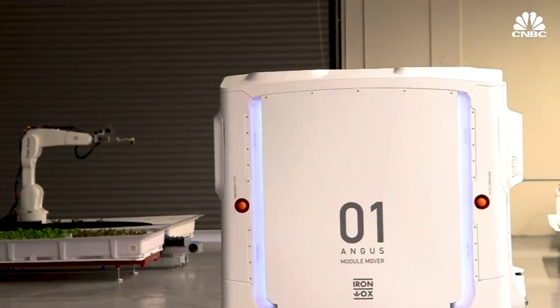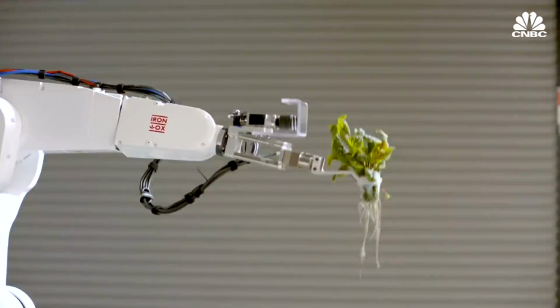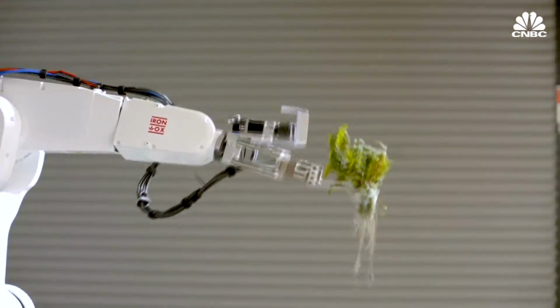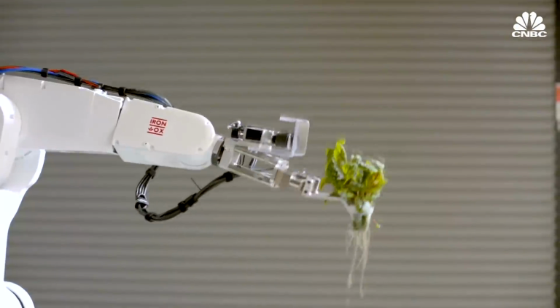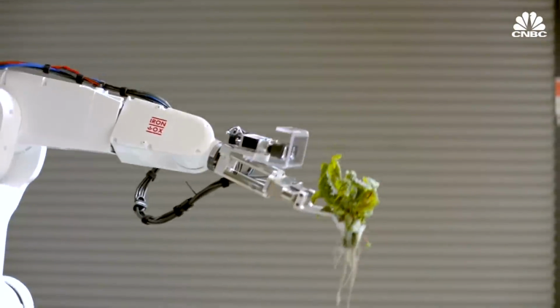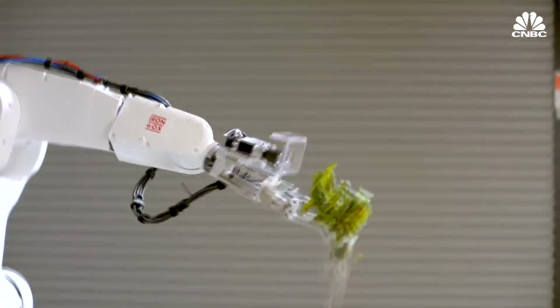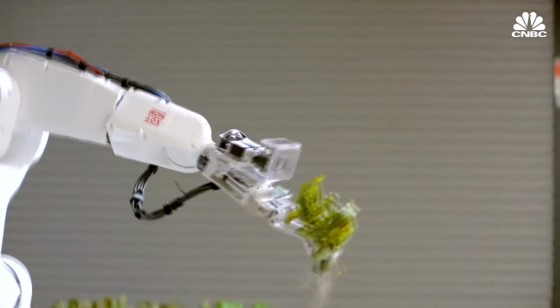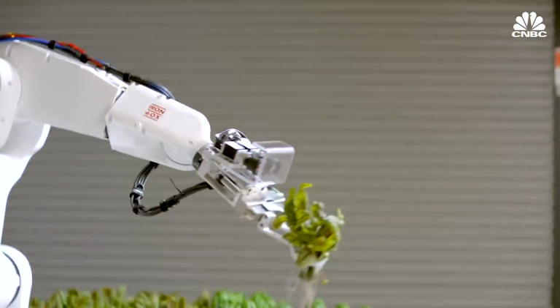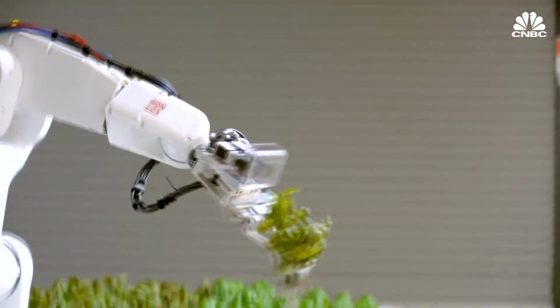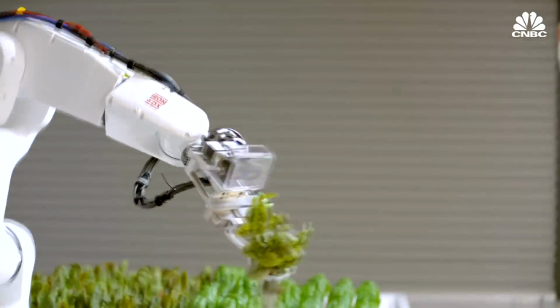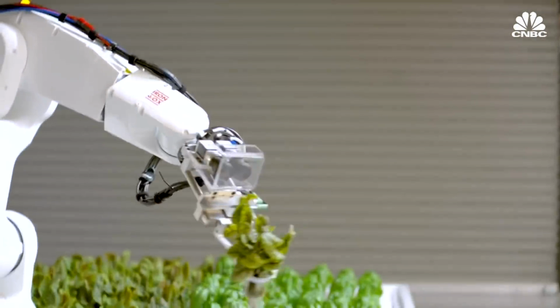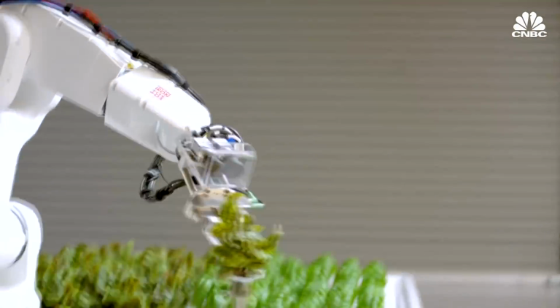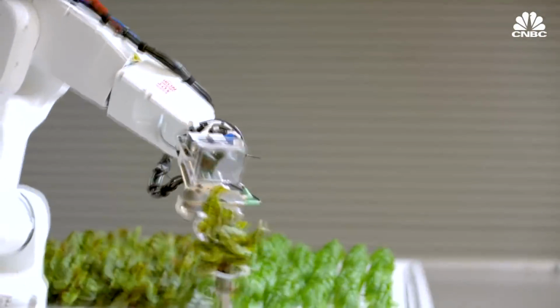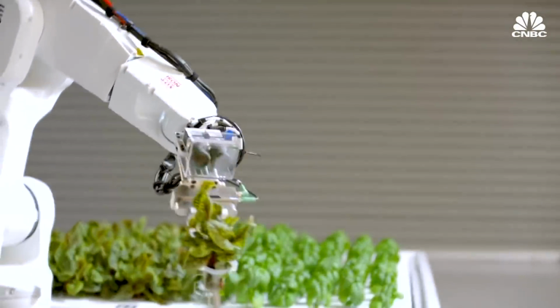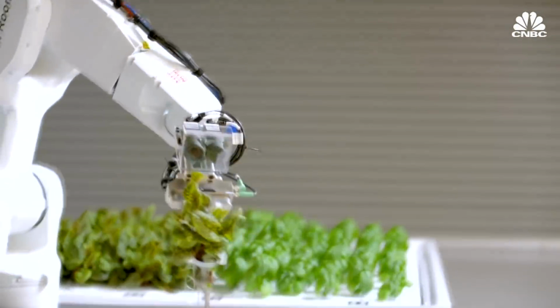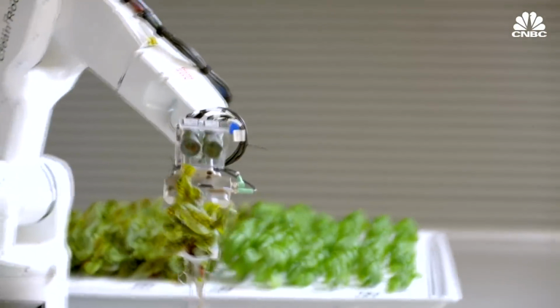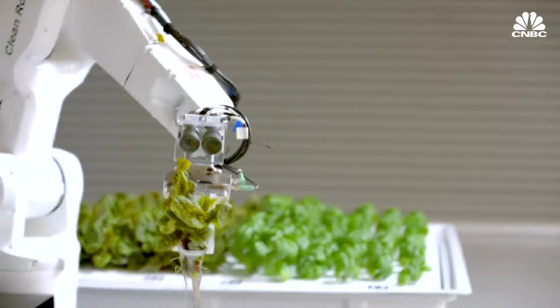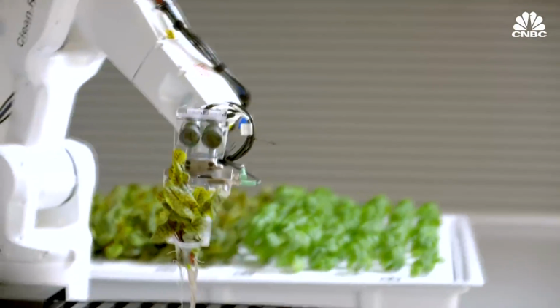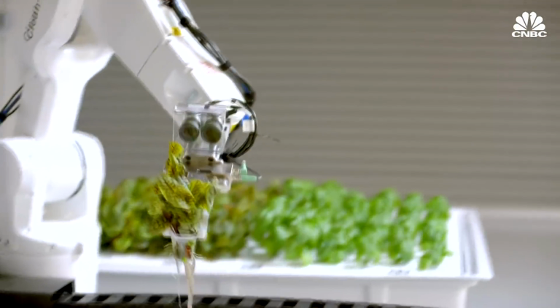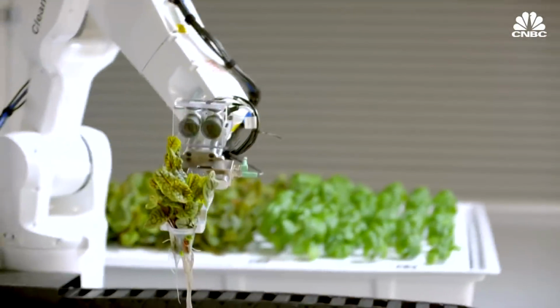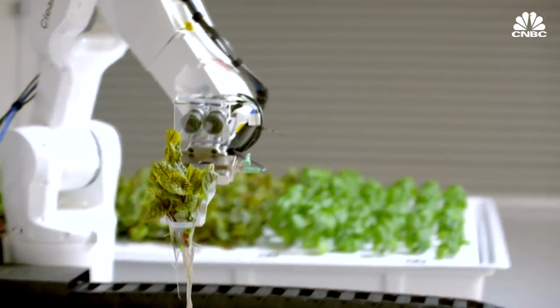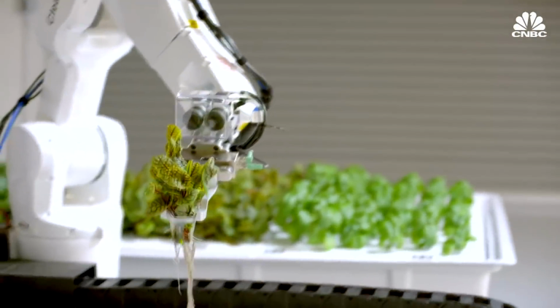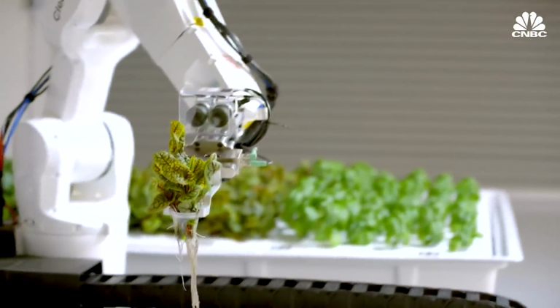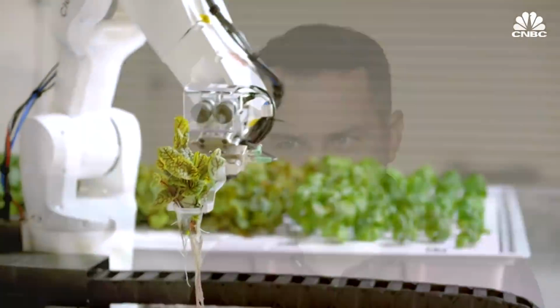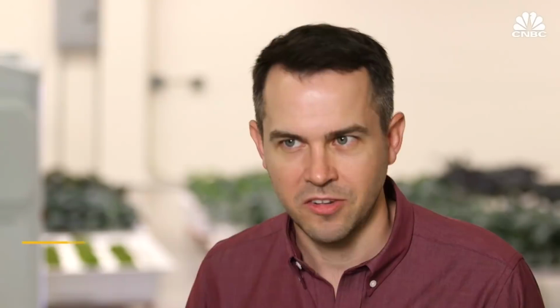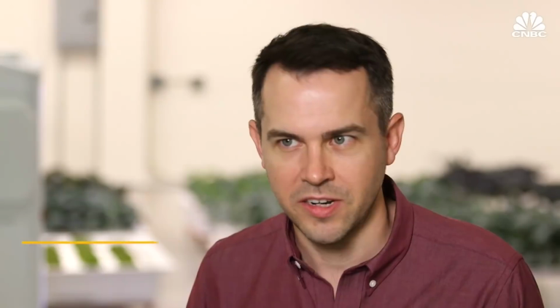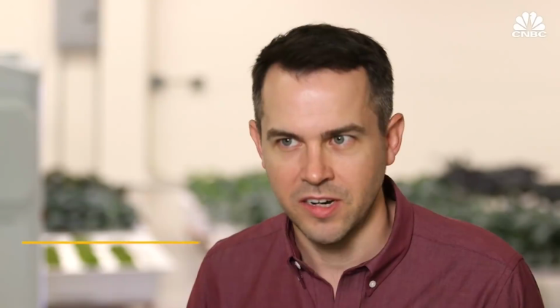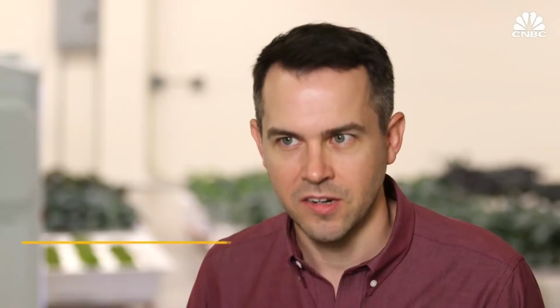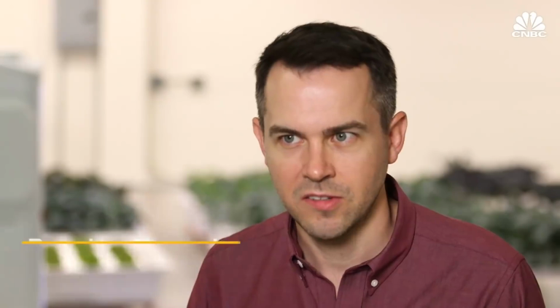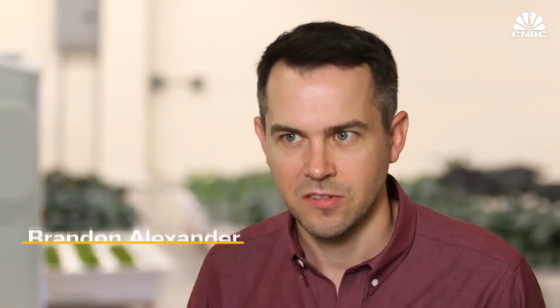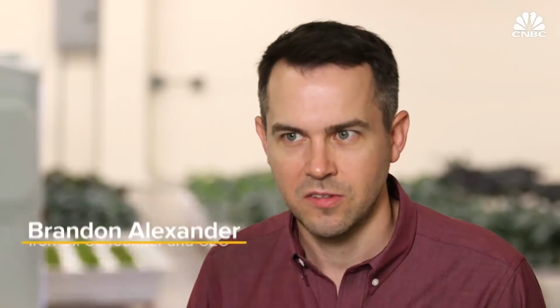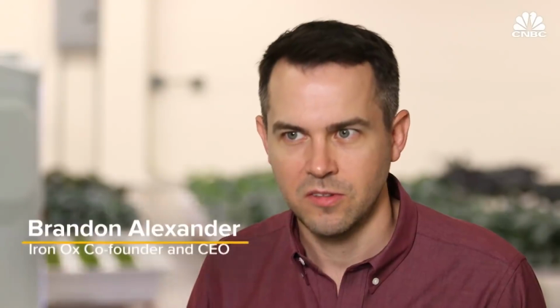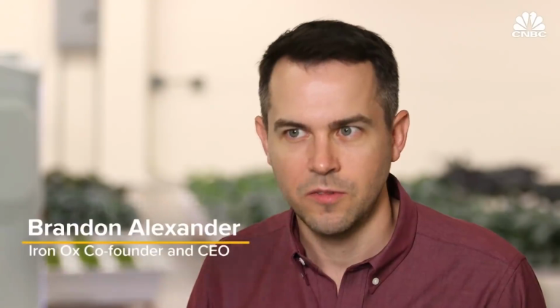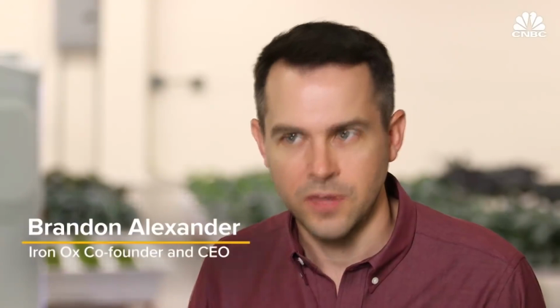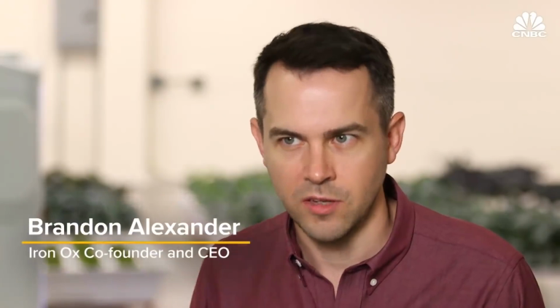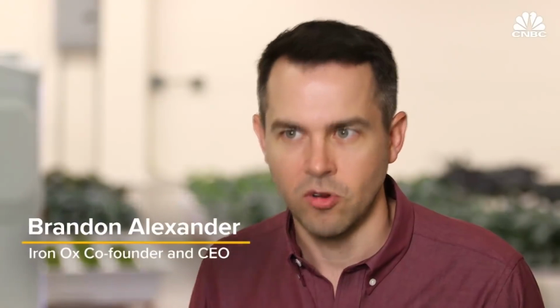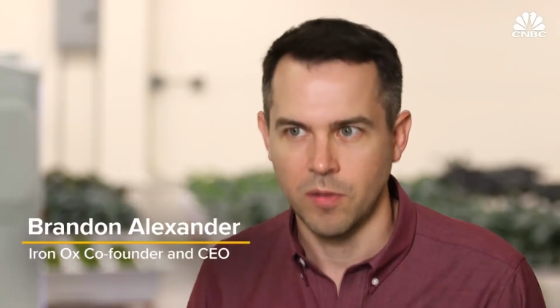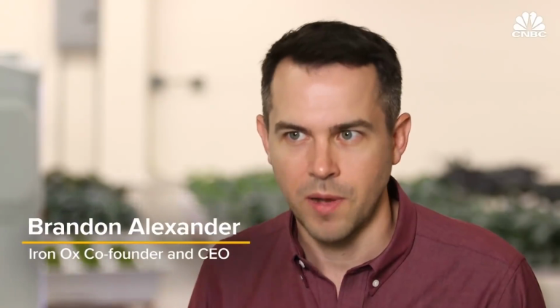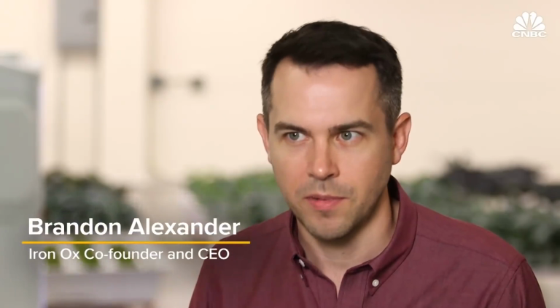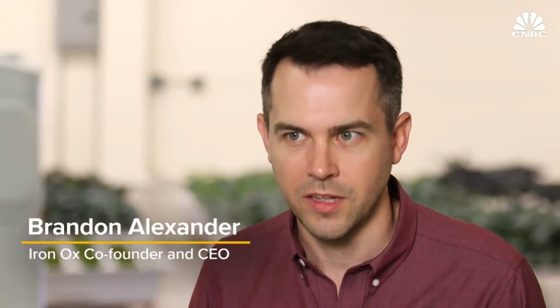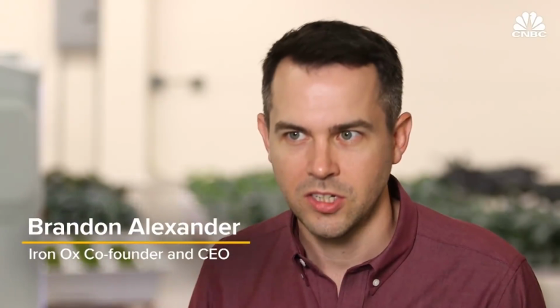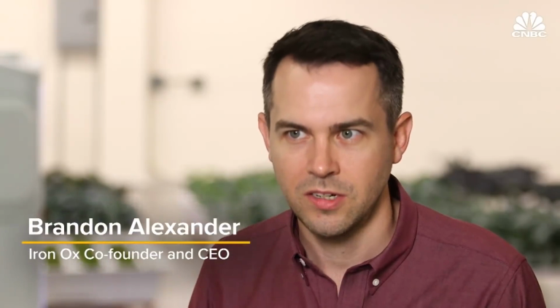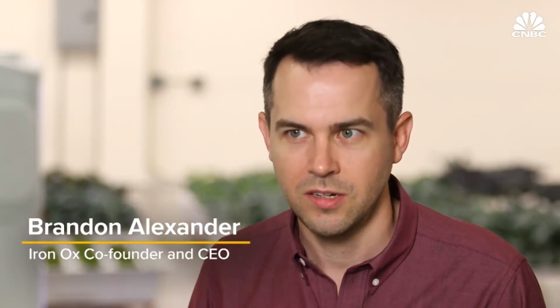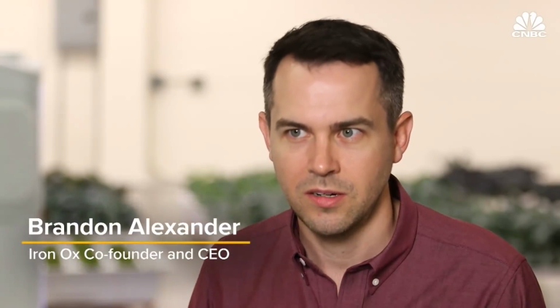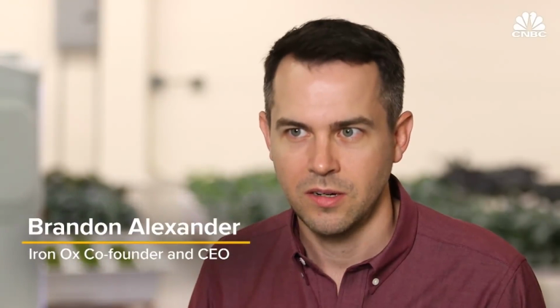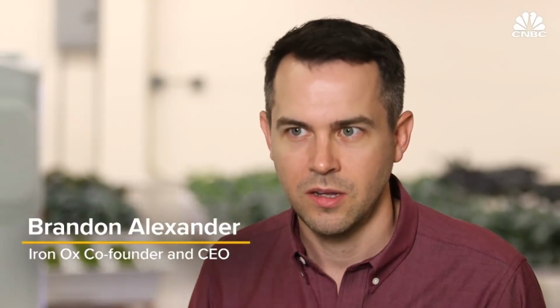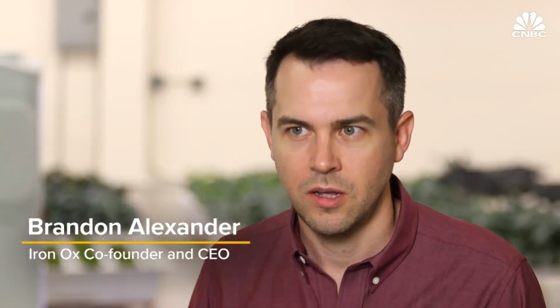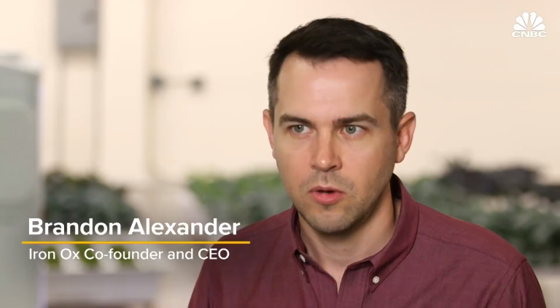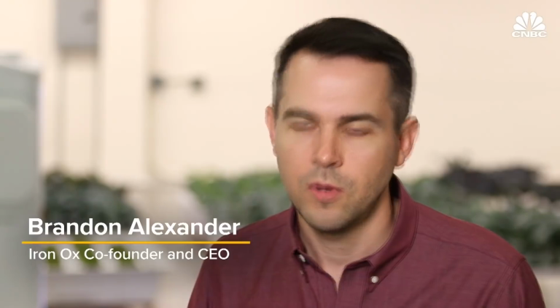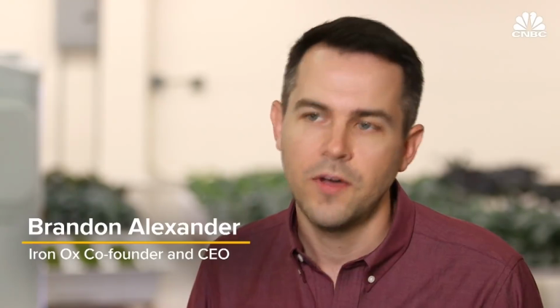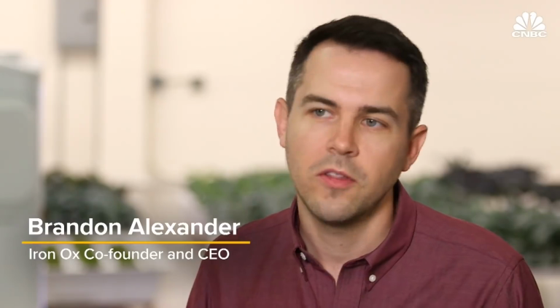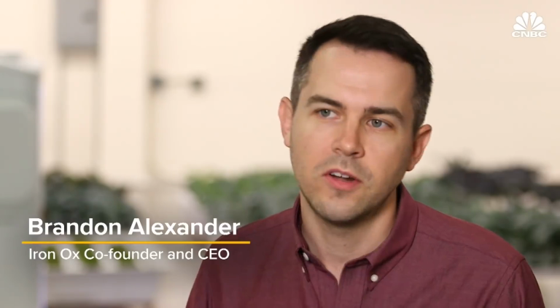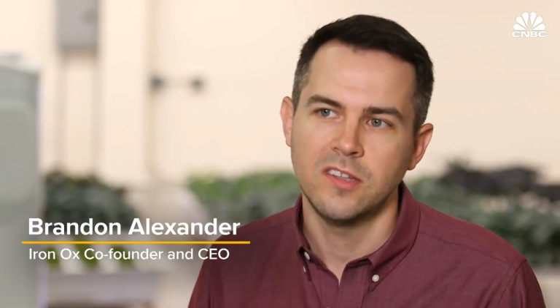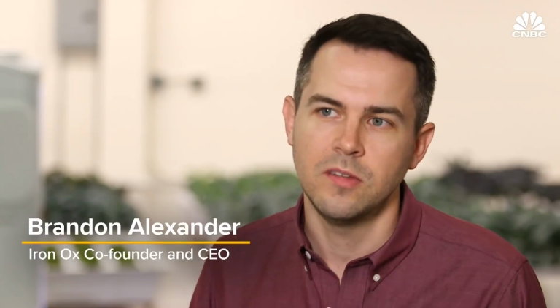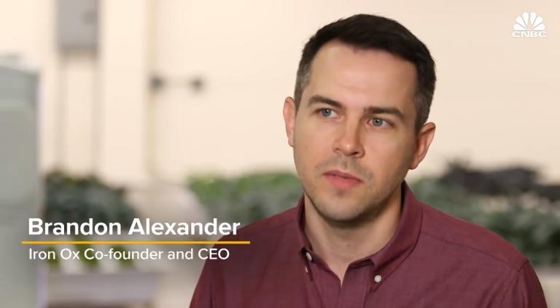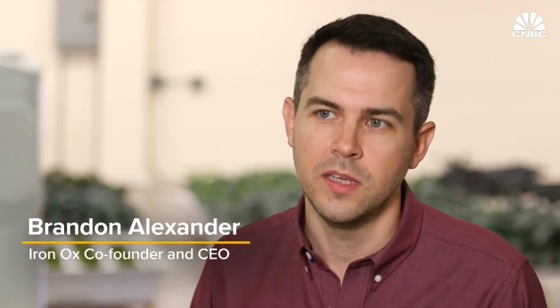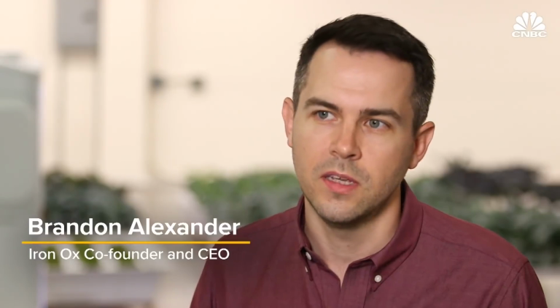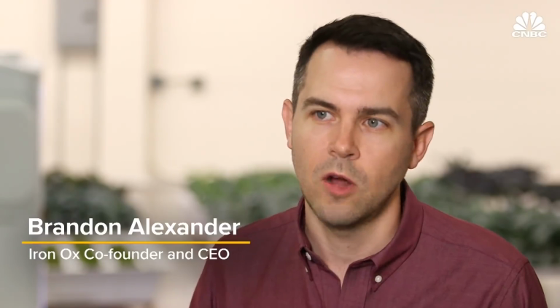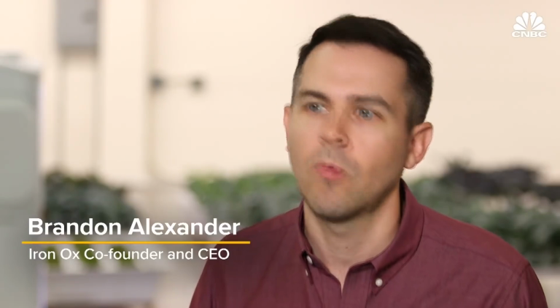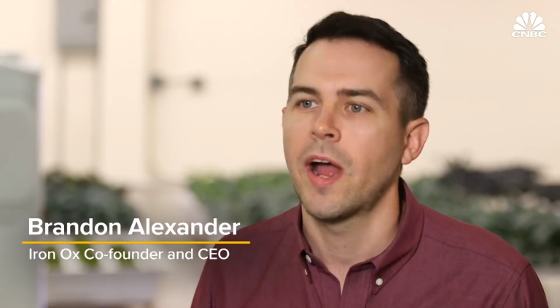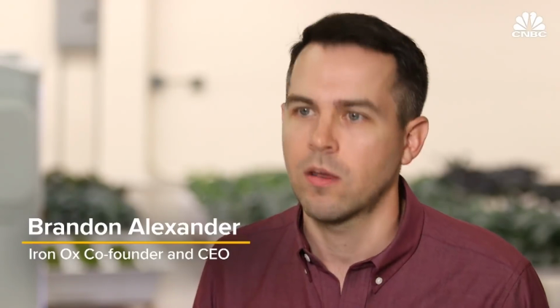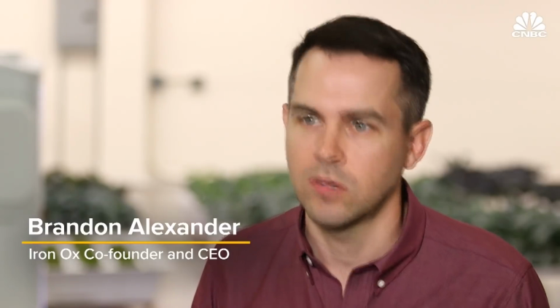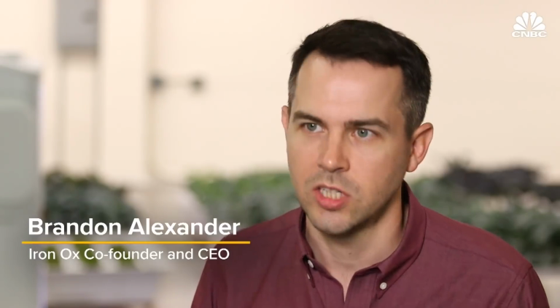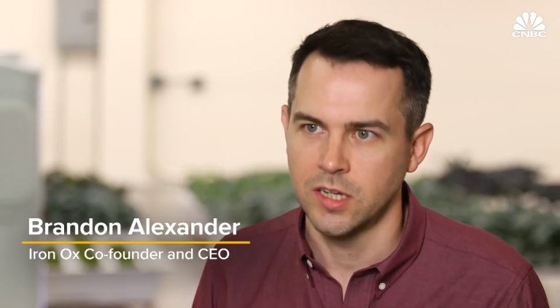If we're going to need to double food production in the next 30 years to feed the growing population, we felt there needs to be a radical change.